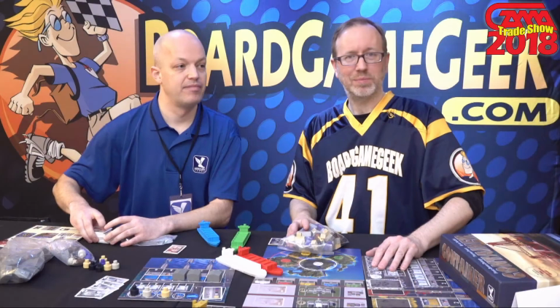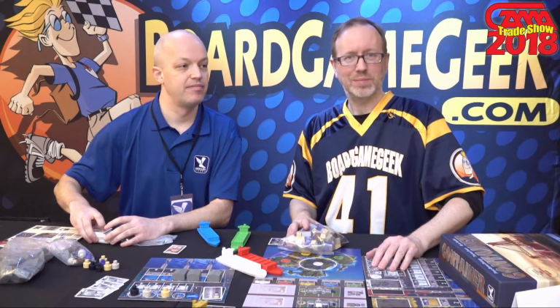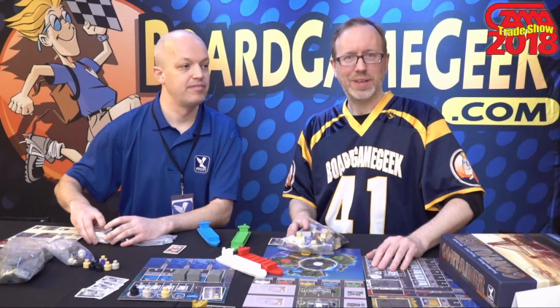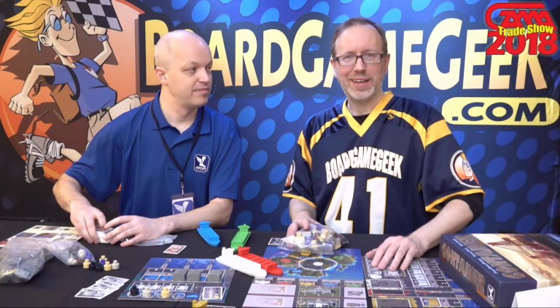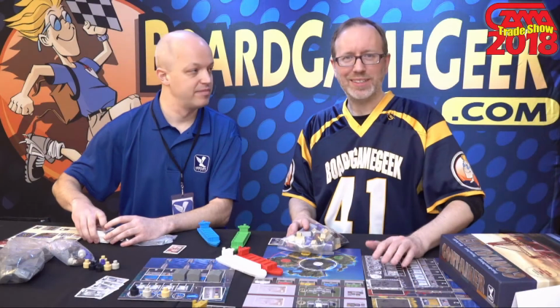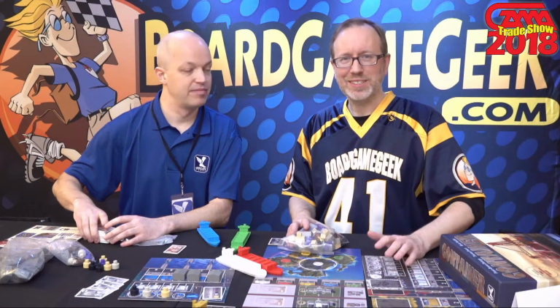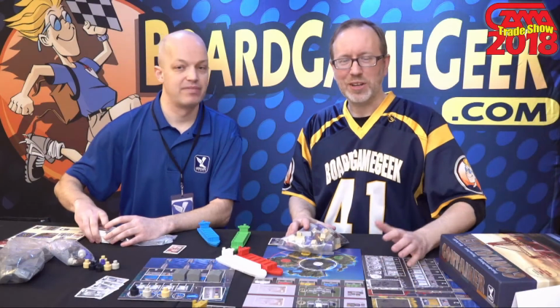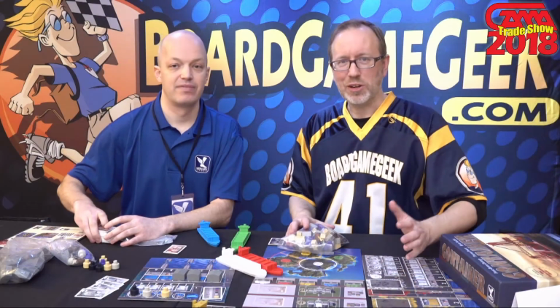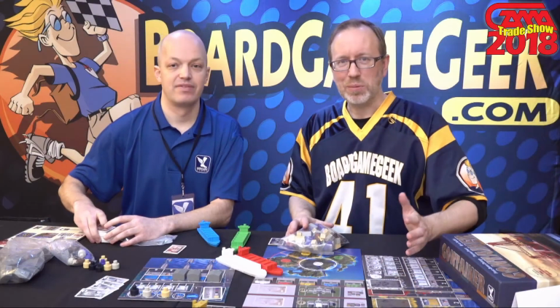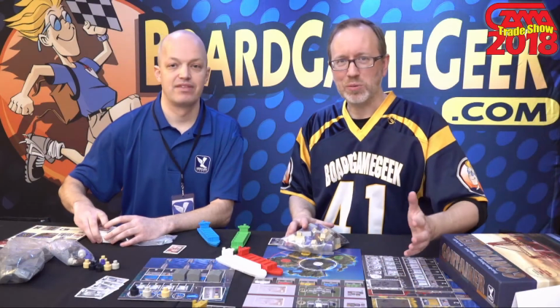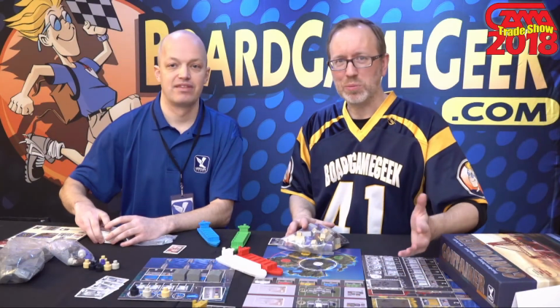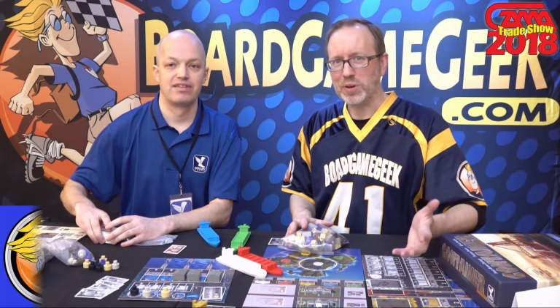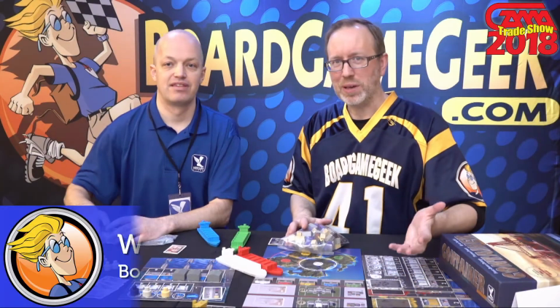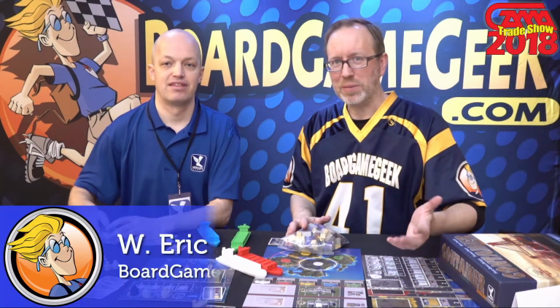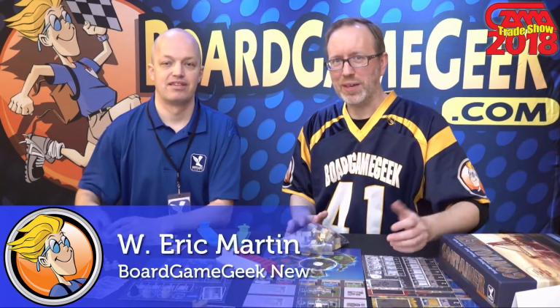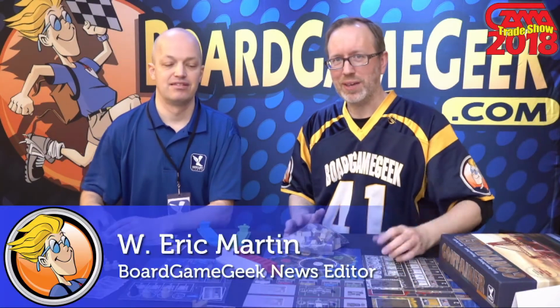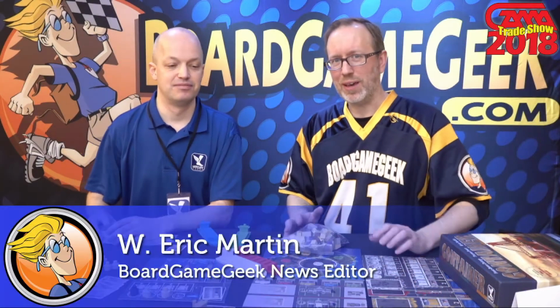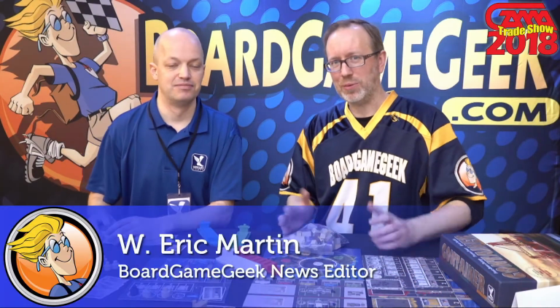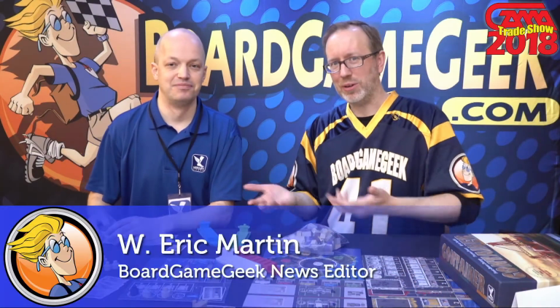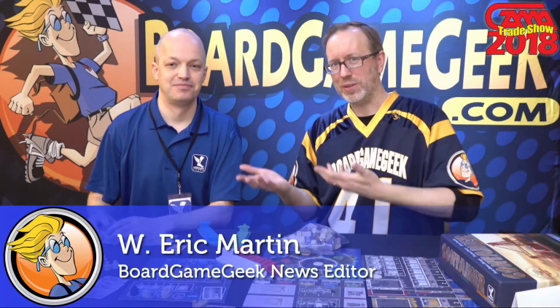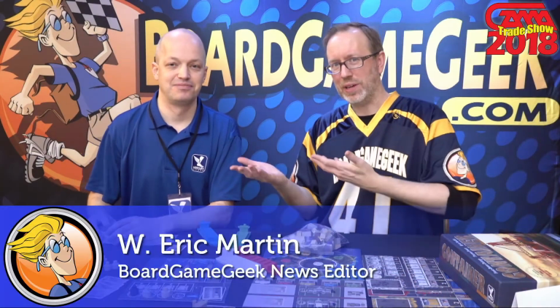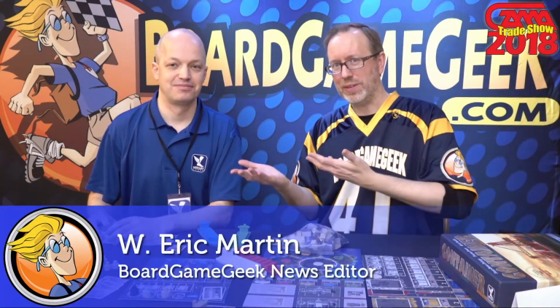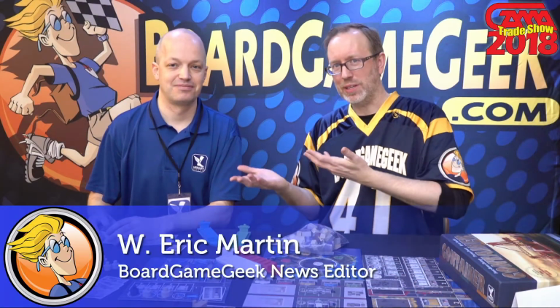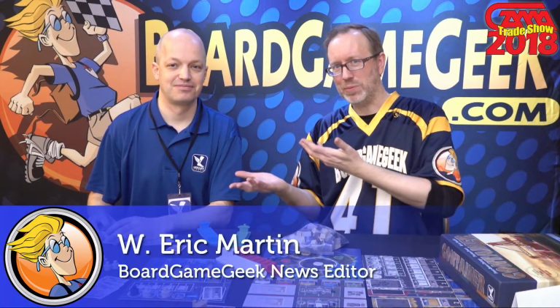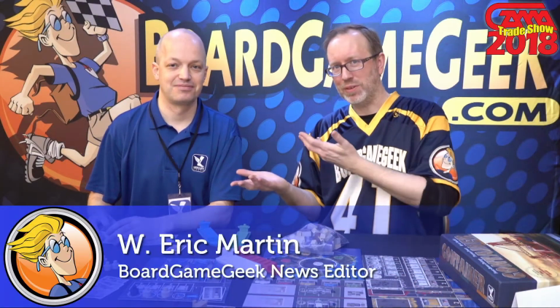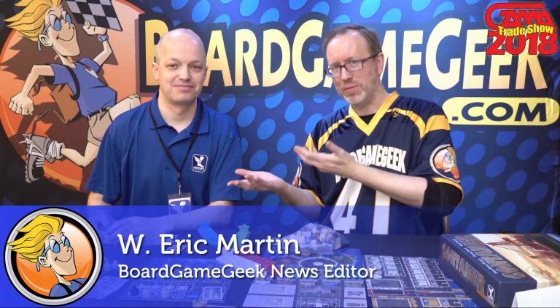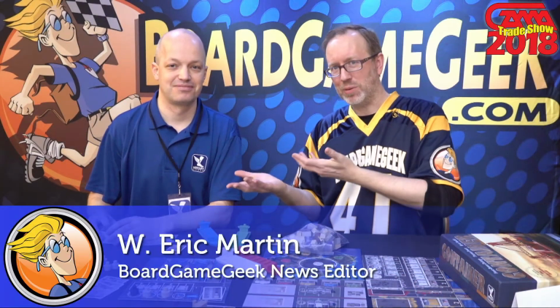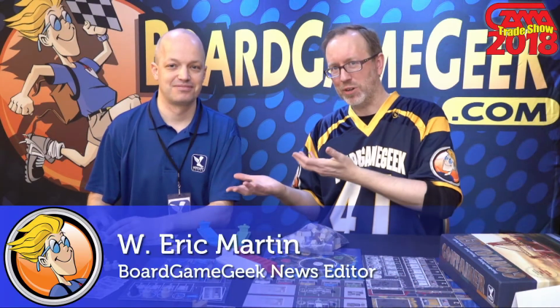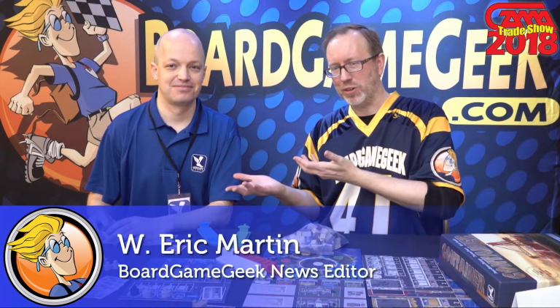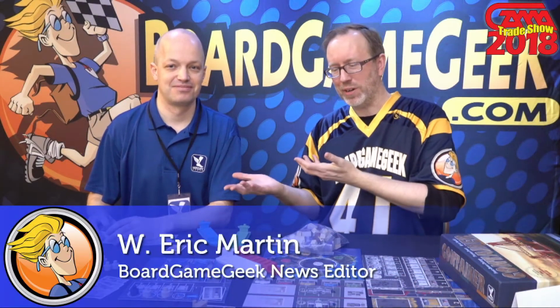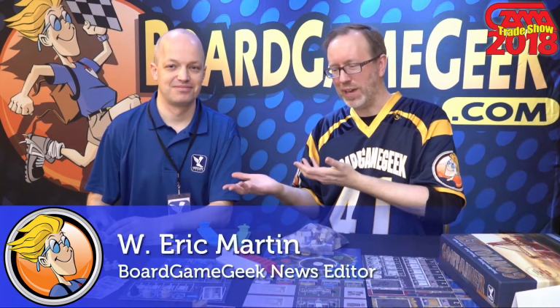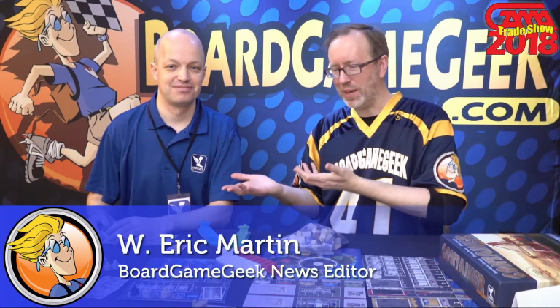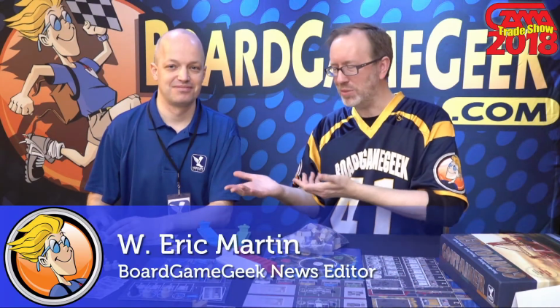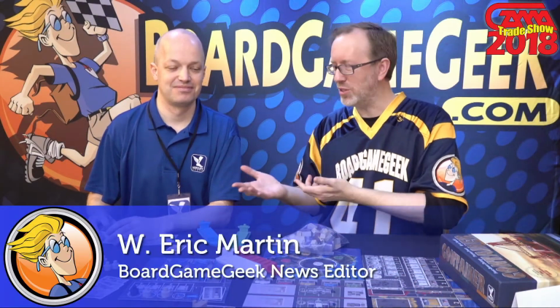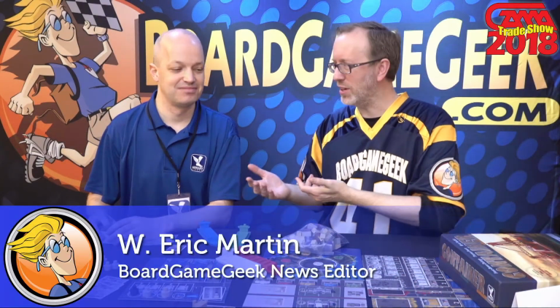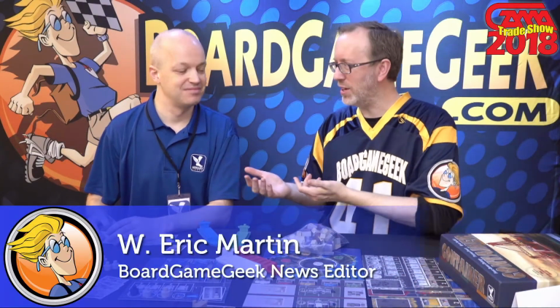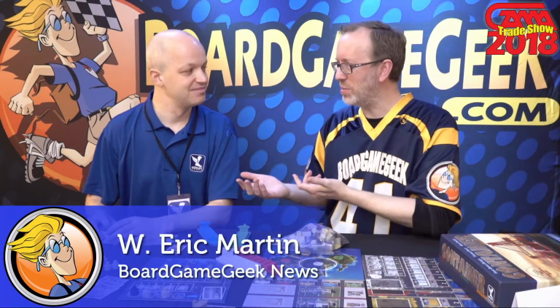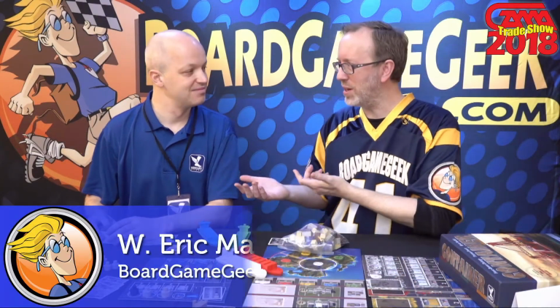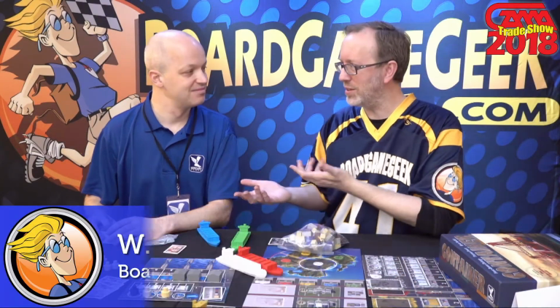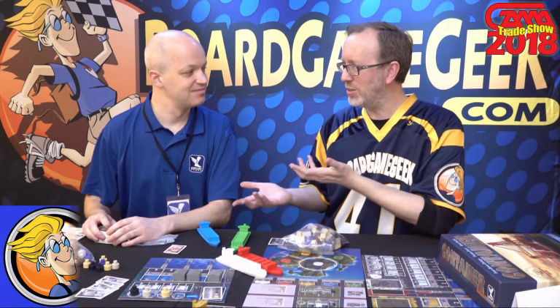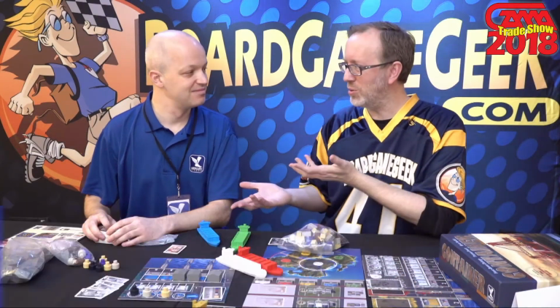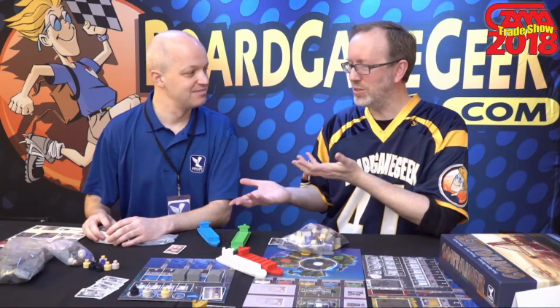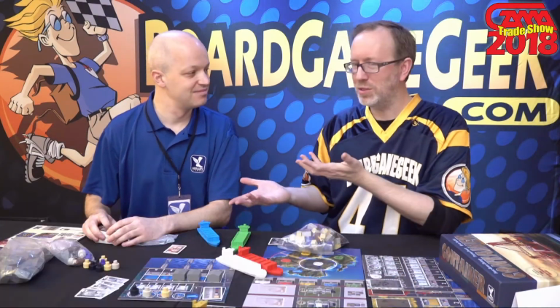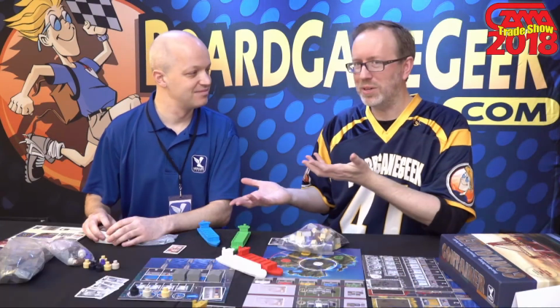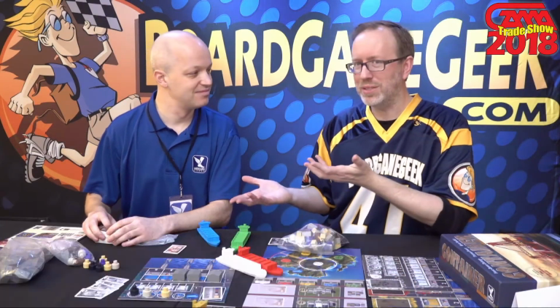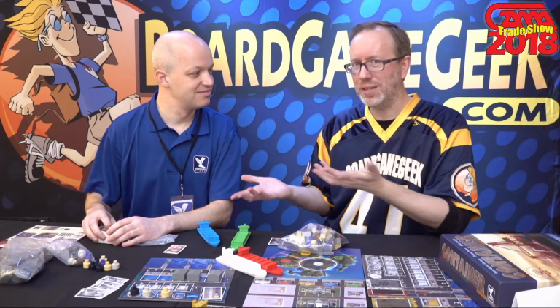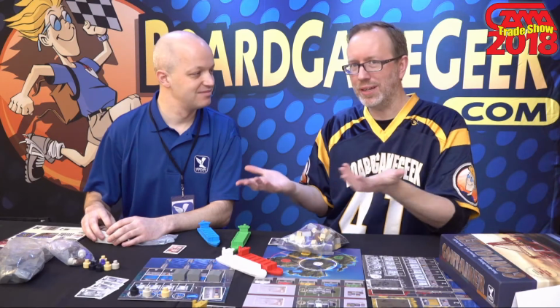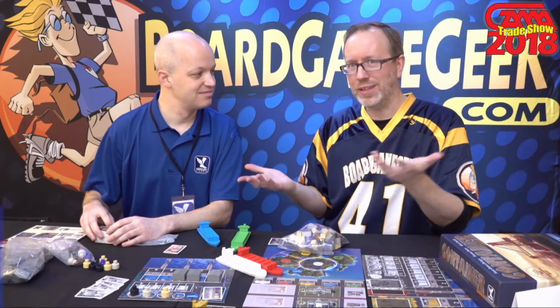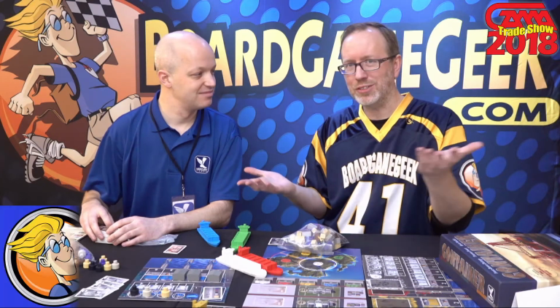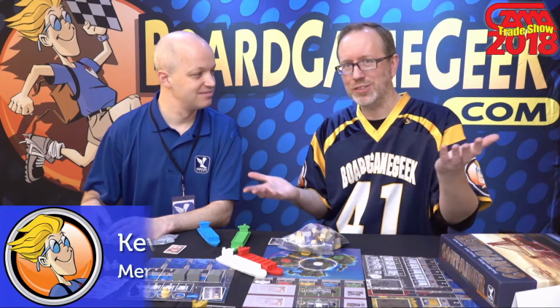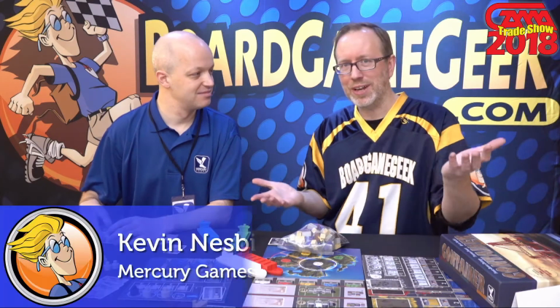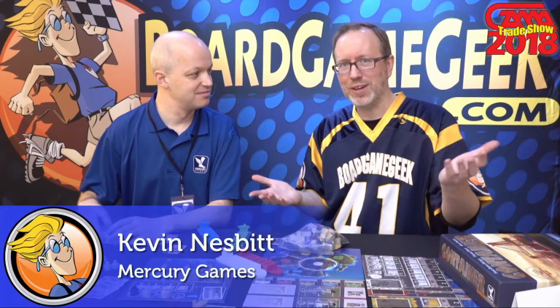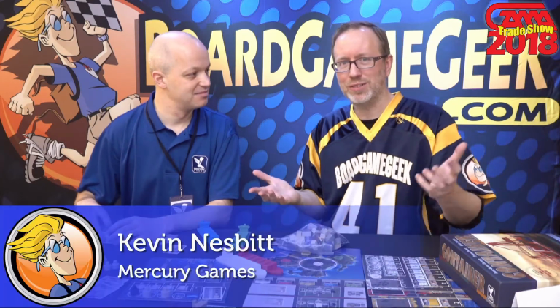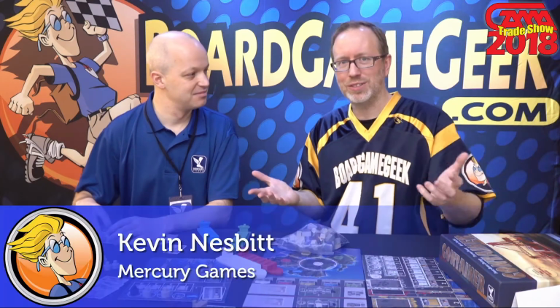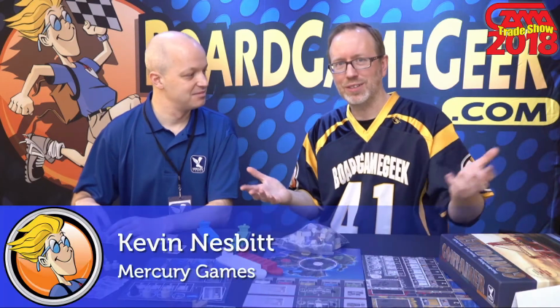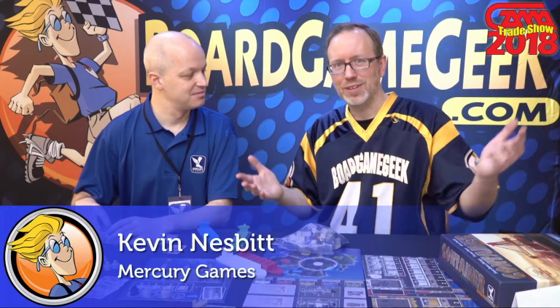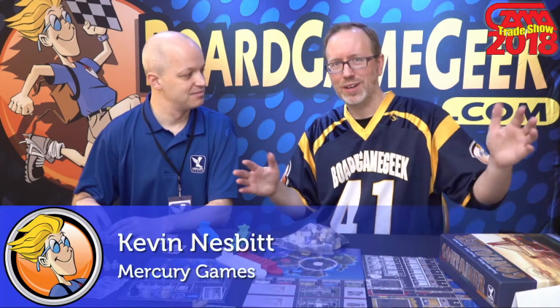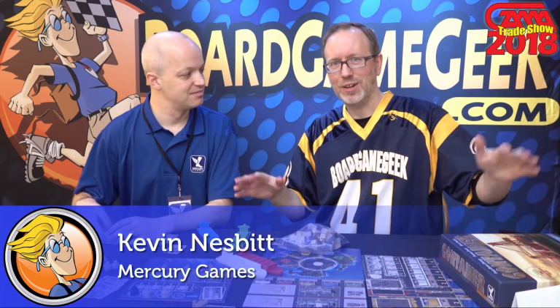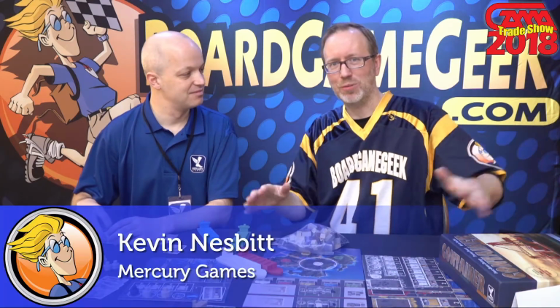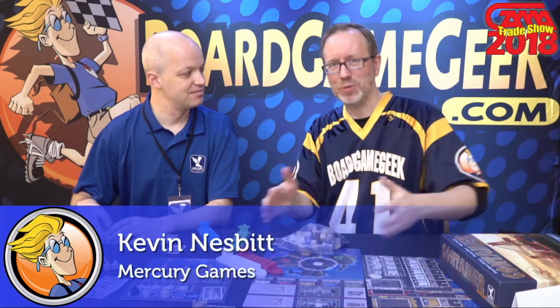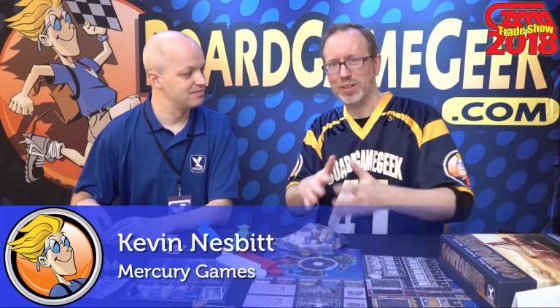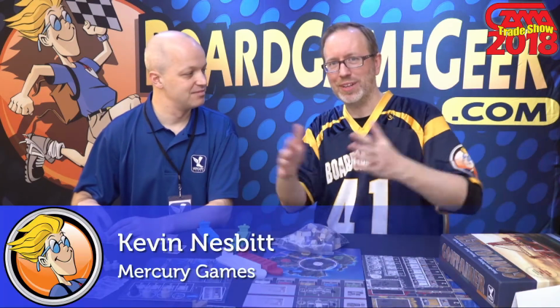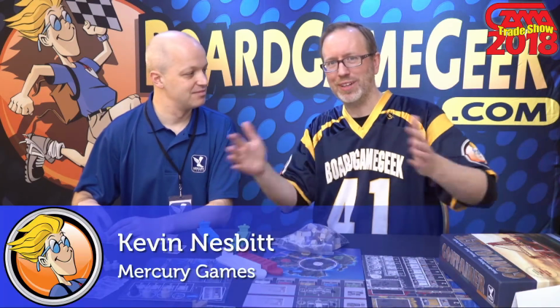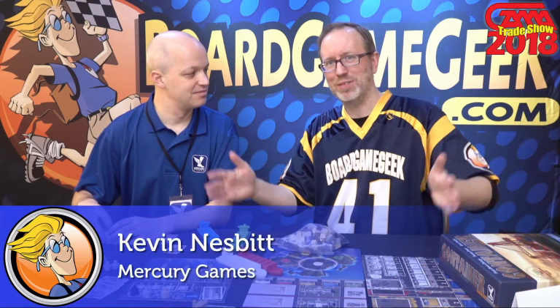Hi, this is Eric from Board Game Geek, and we're here with Kevin Nesbitt from Mercury Games talking about the new edition of Big City they just announced while we're cleaning up.